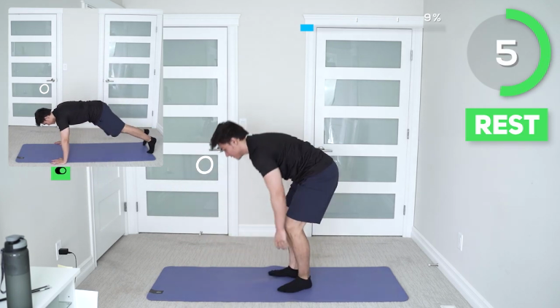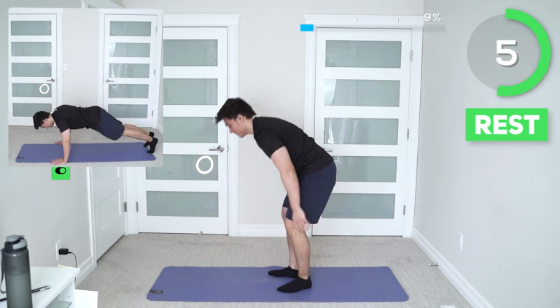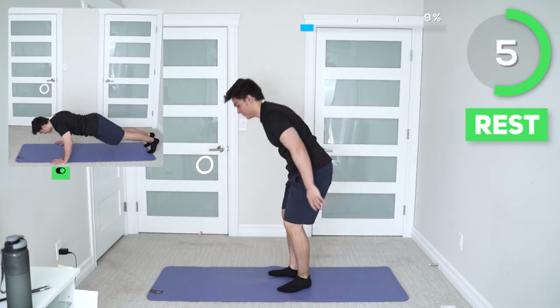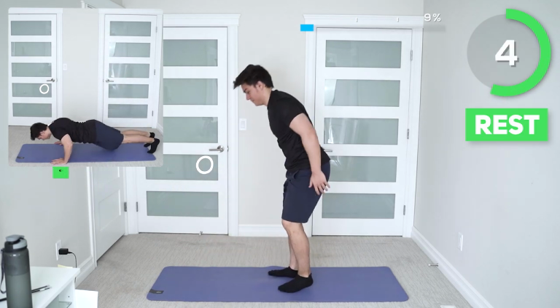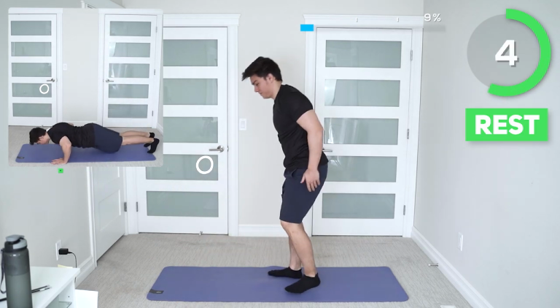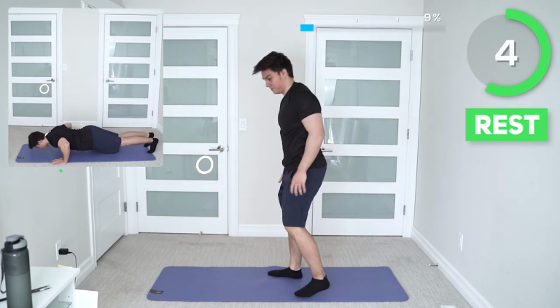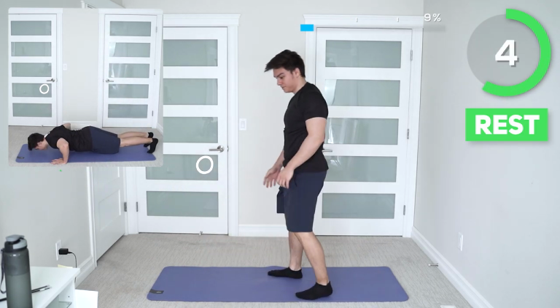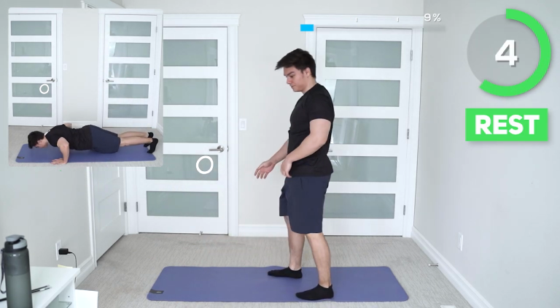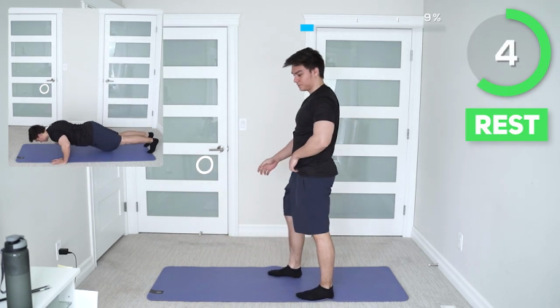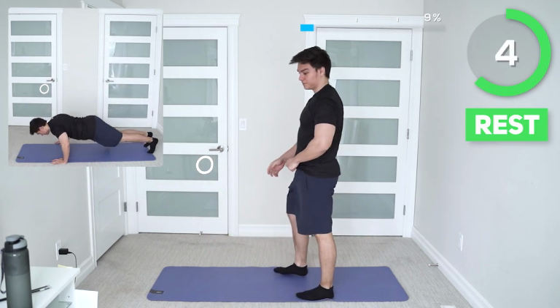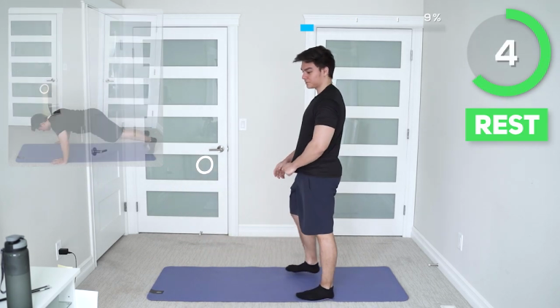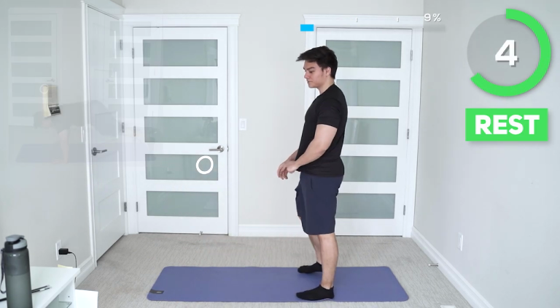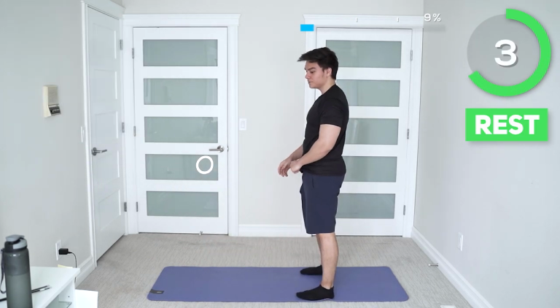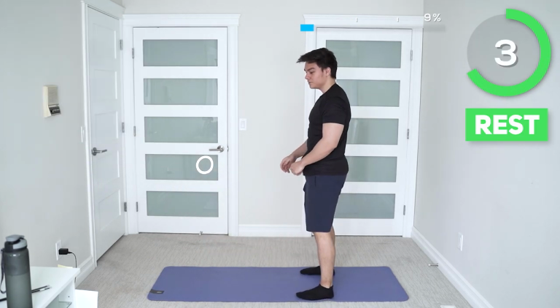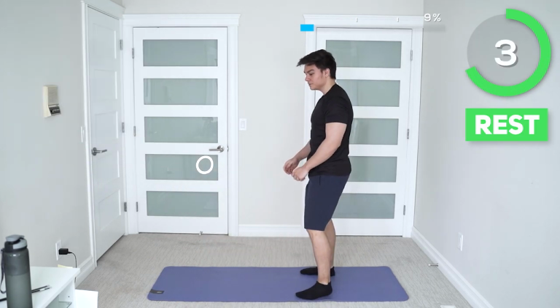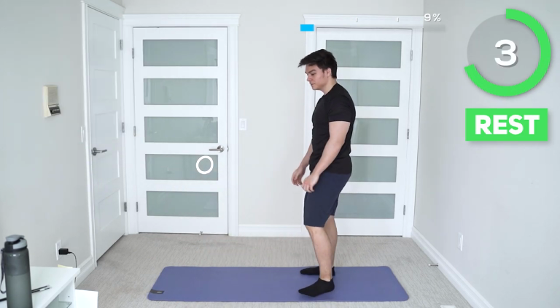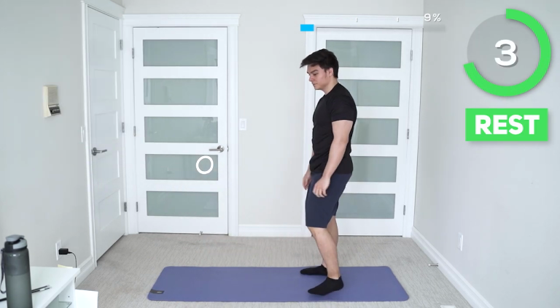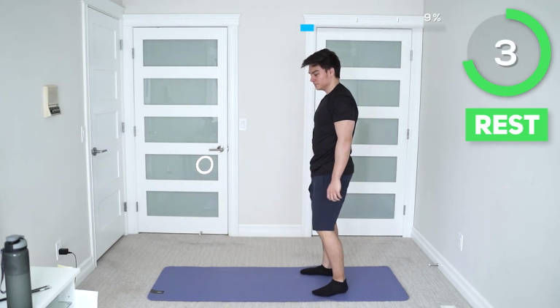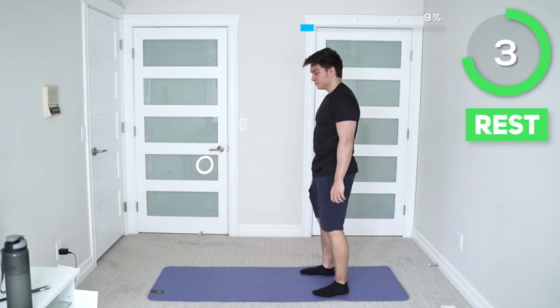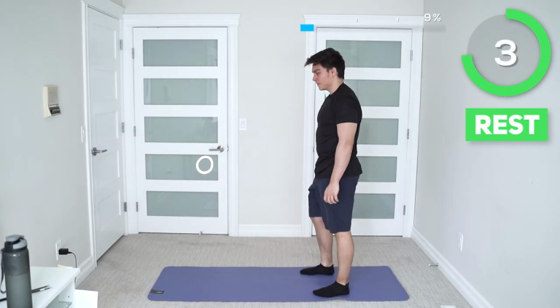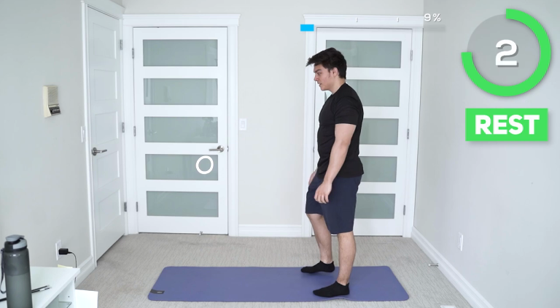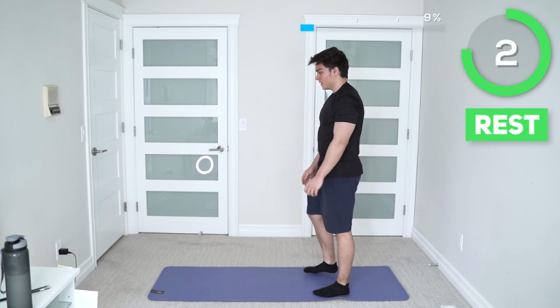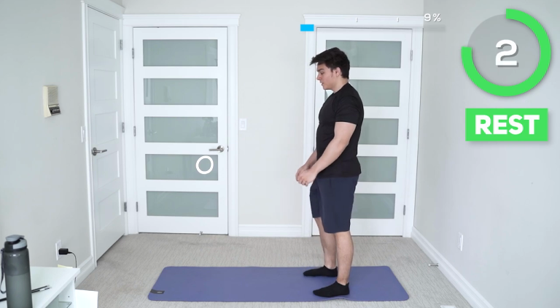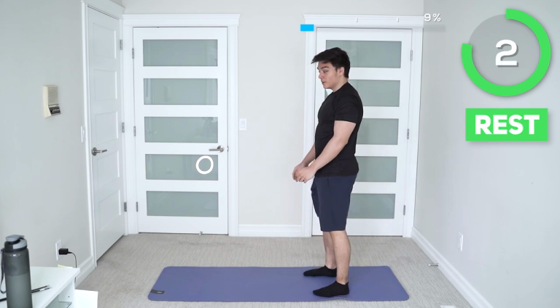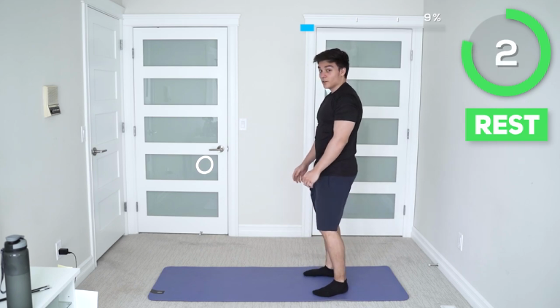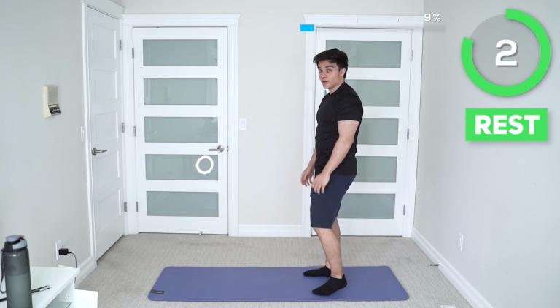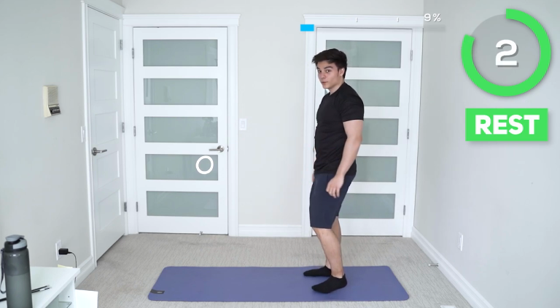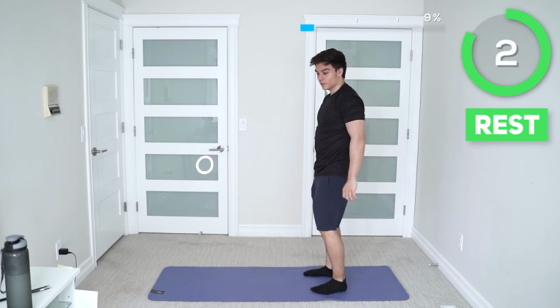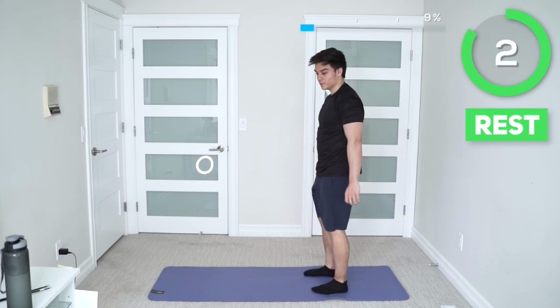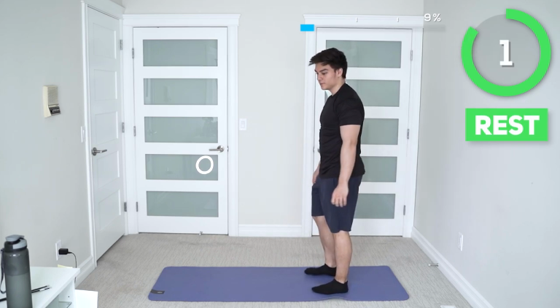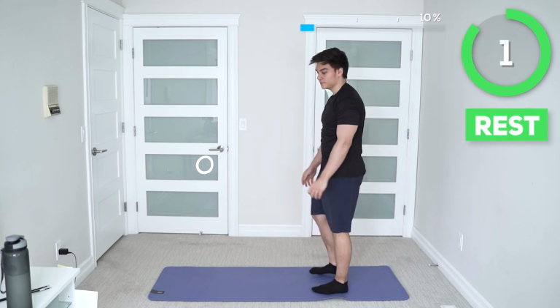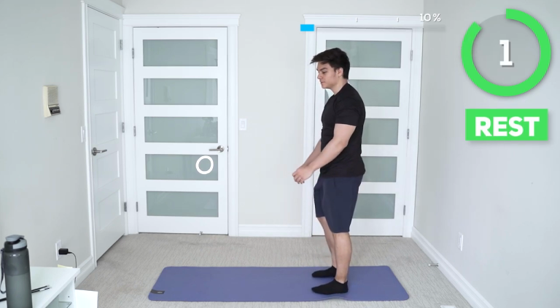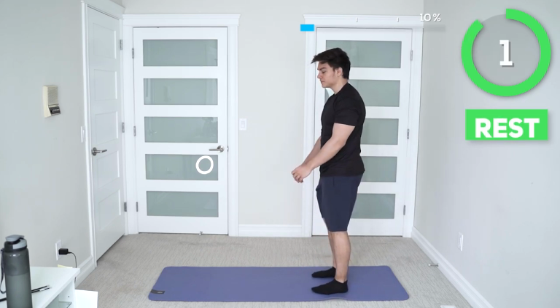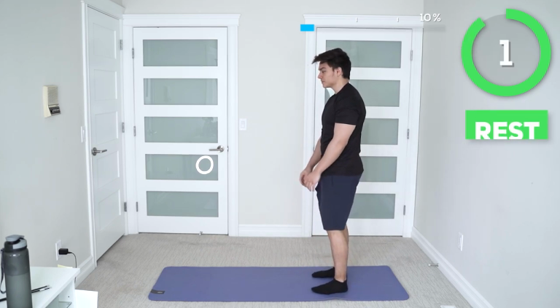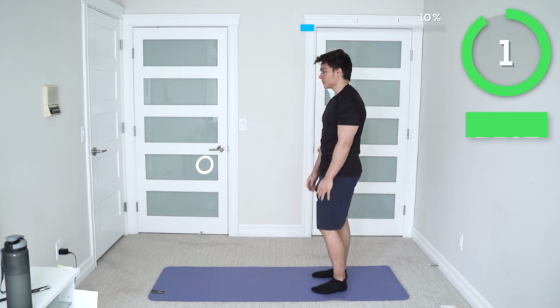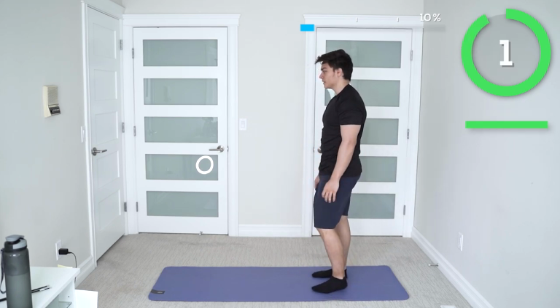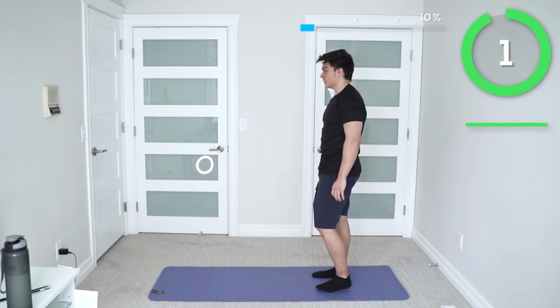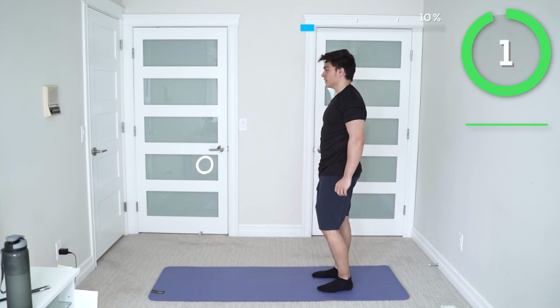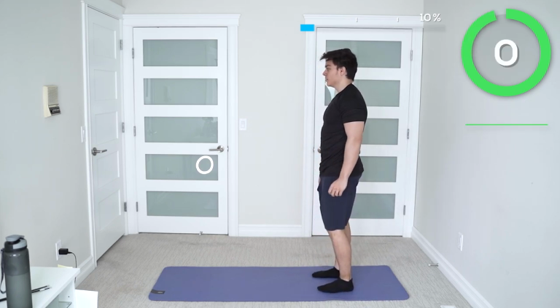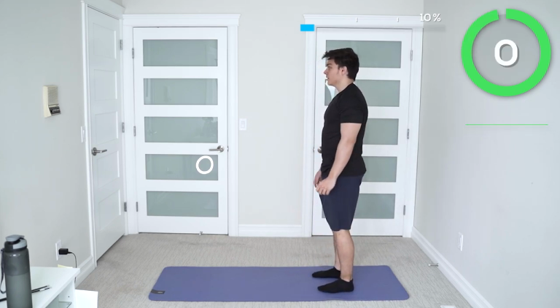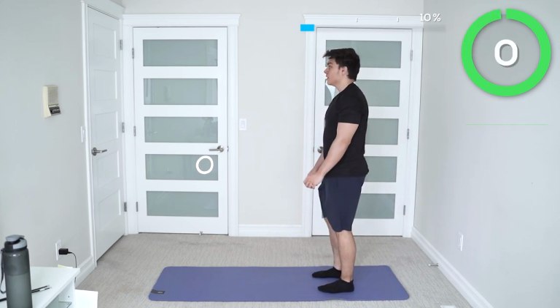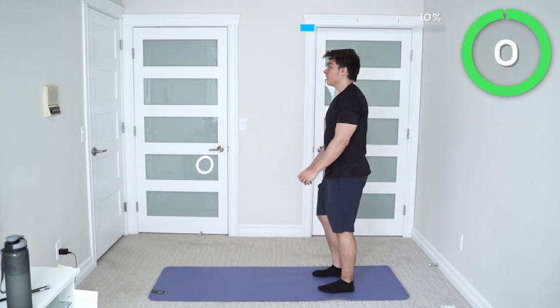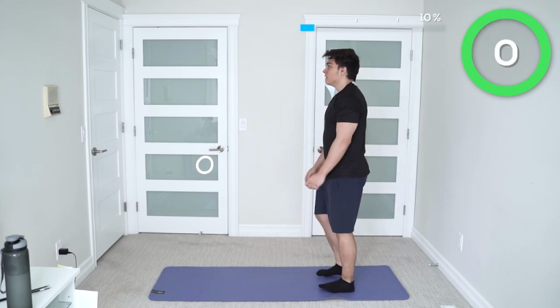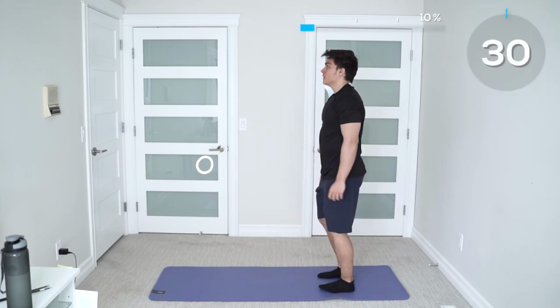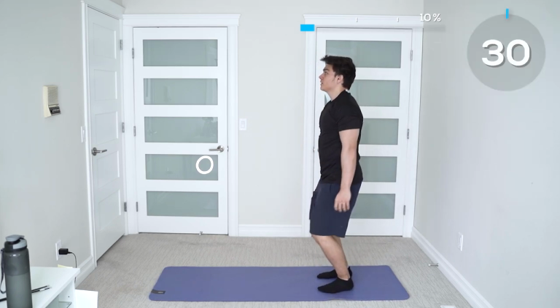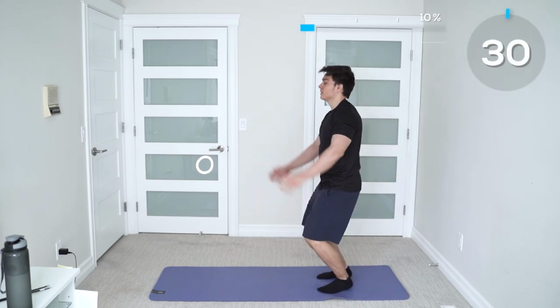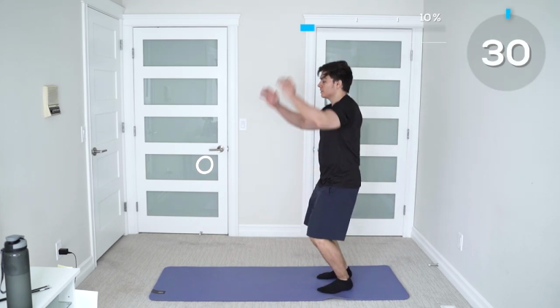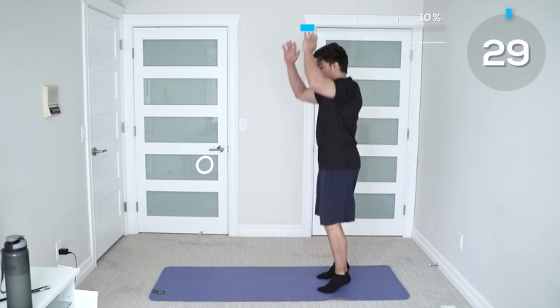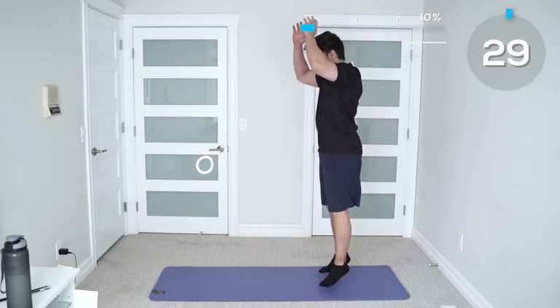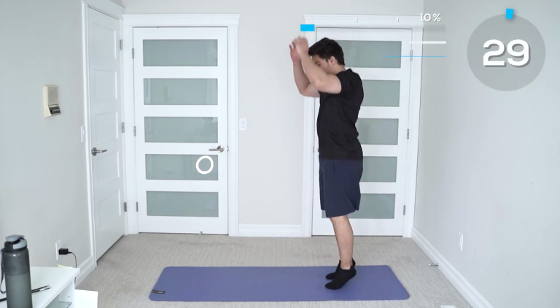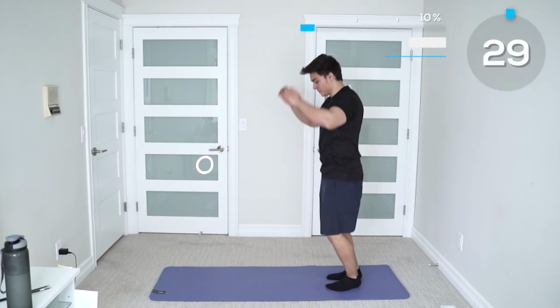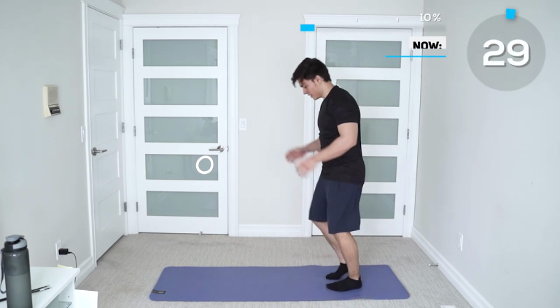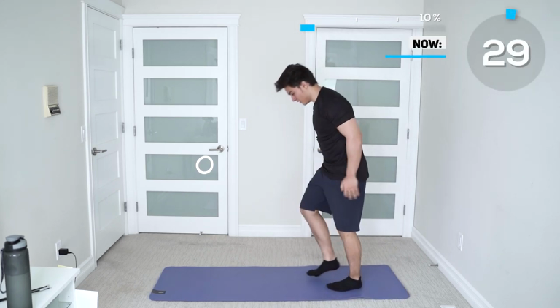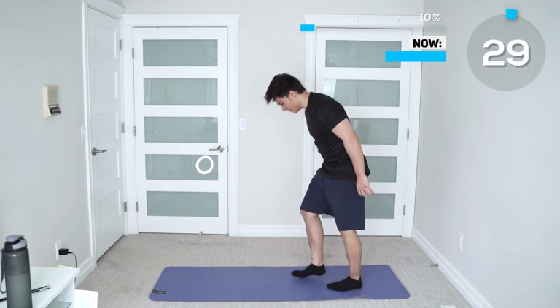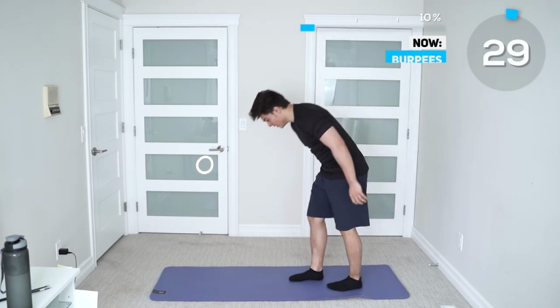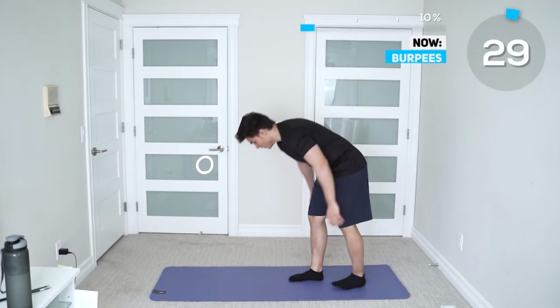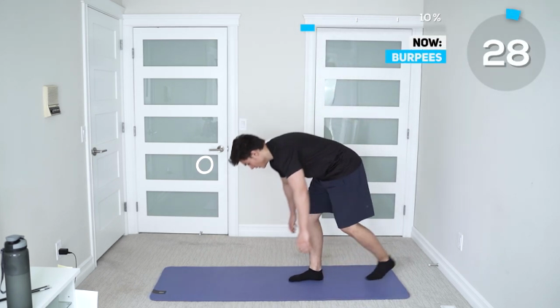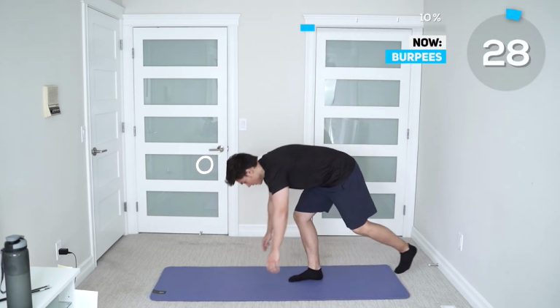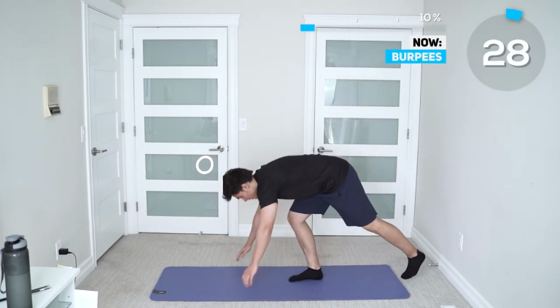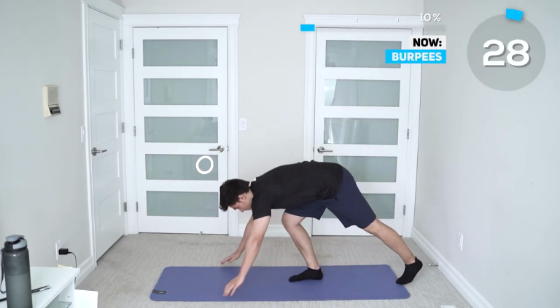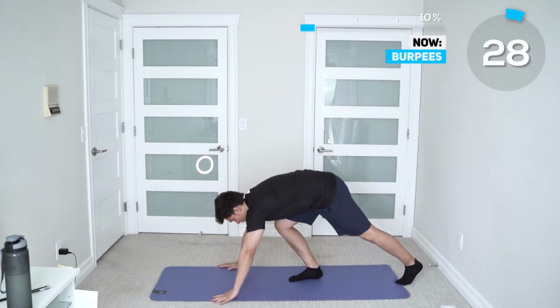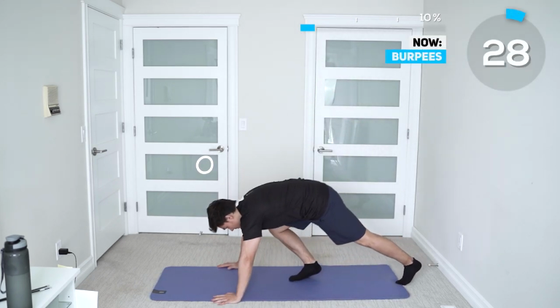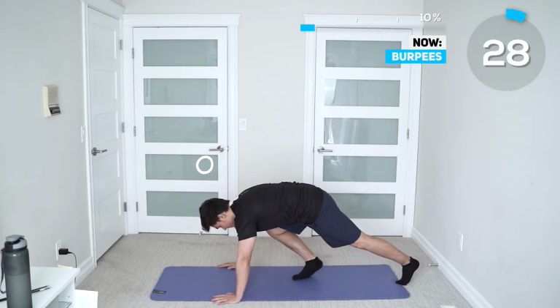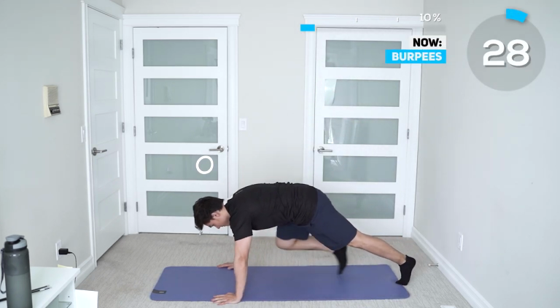Next up we got burpees. Now if you don't like burpees, be sure to take out that pushup at the end. But keep going — you guys can do this.